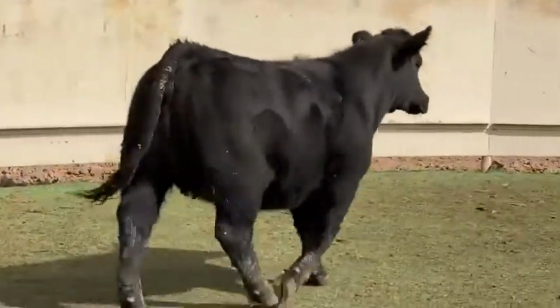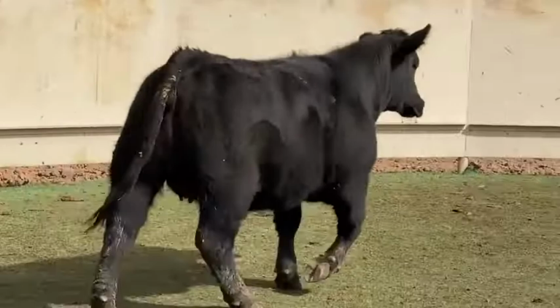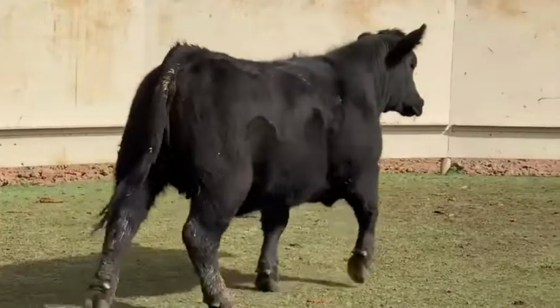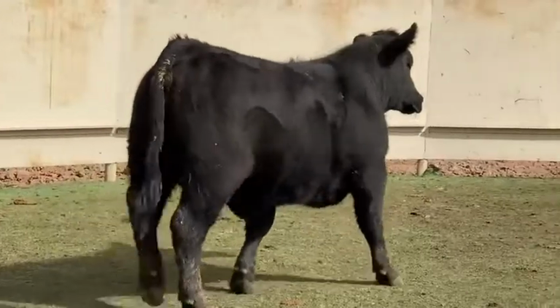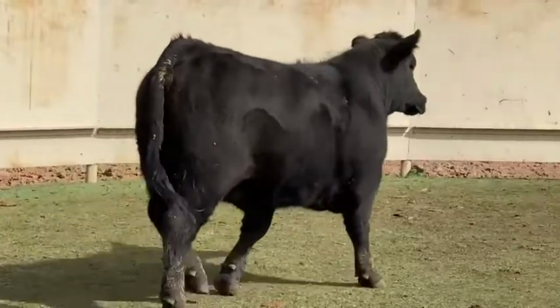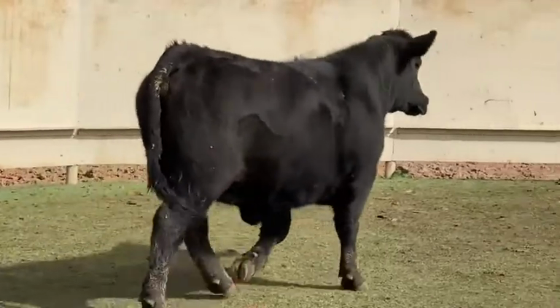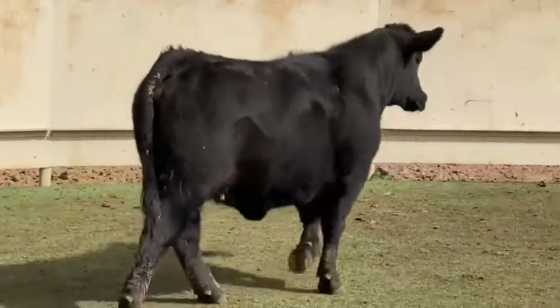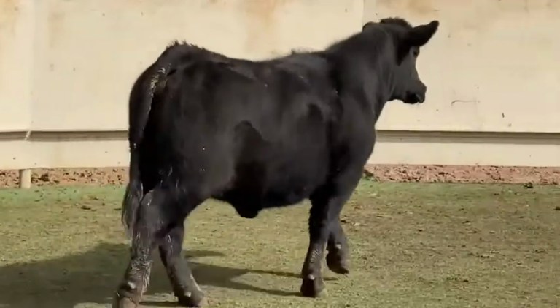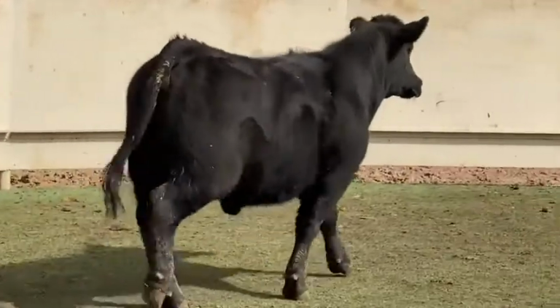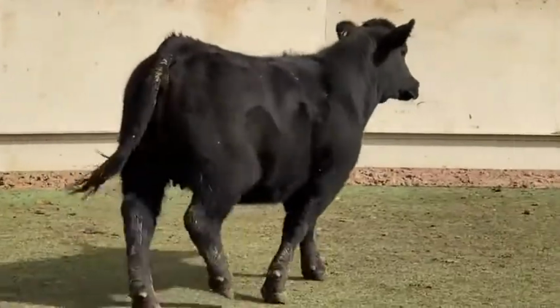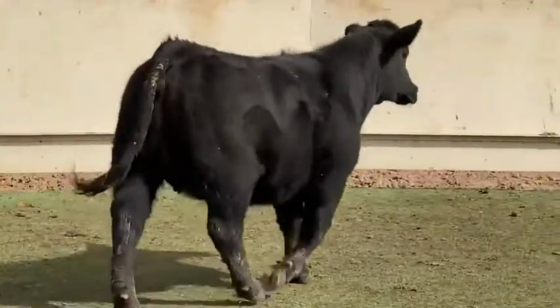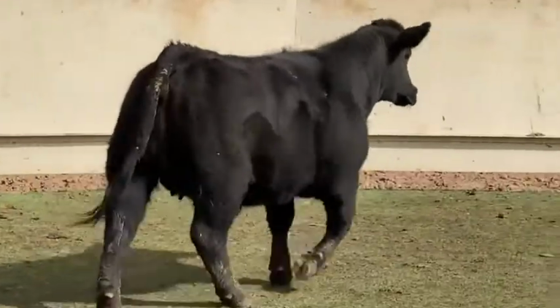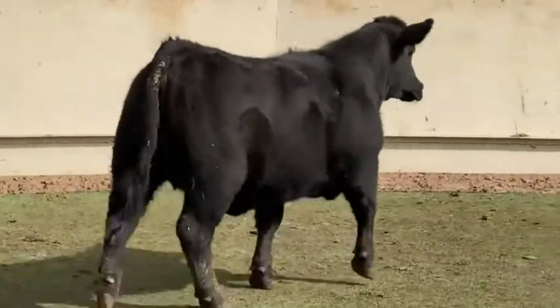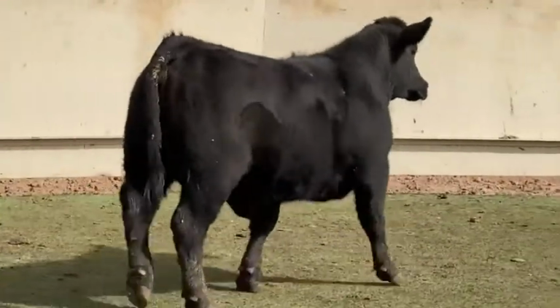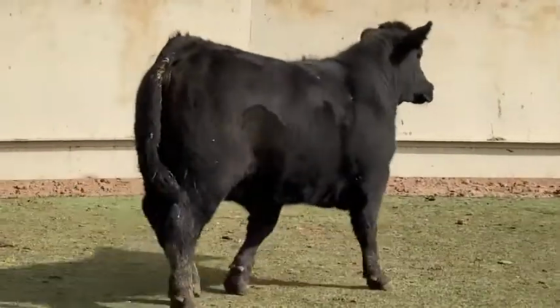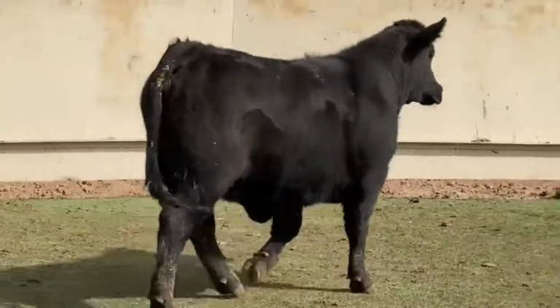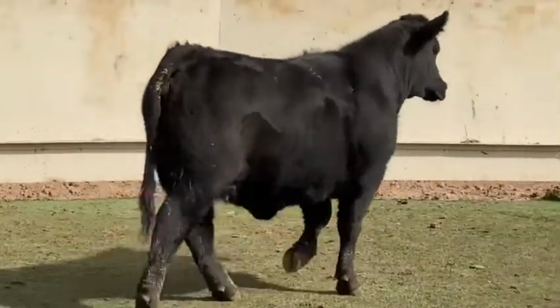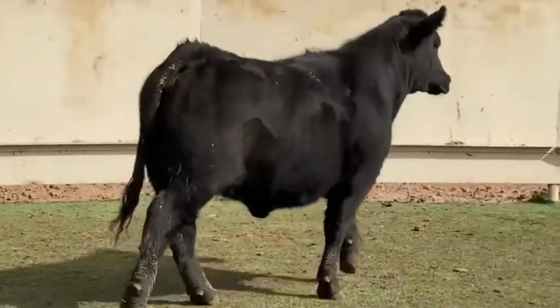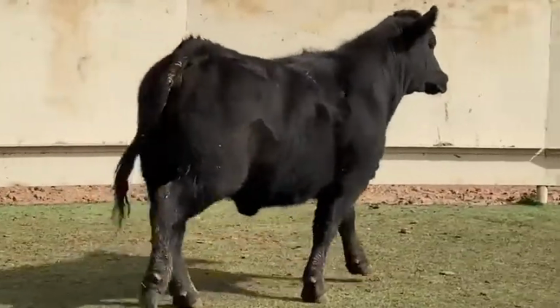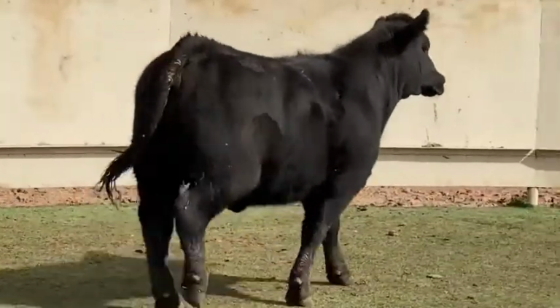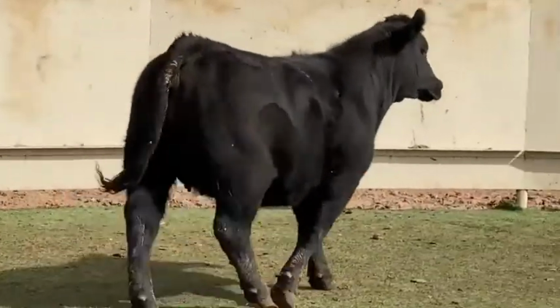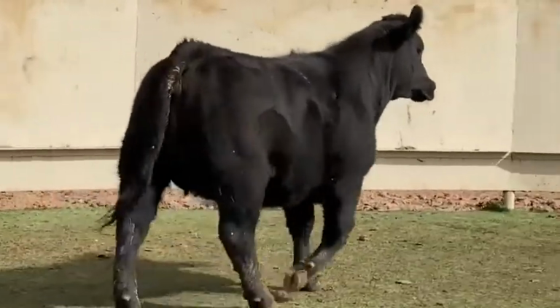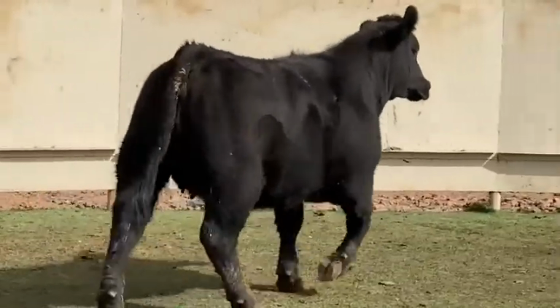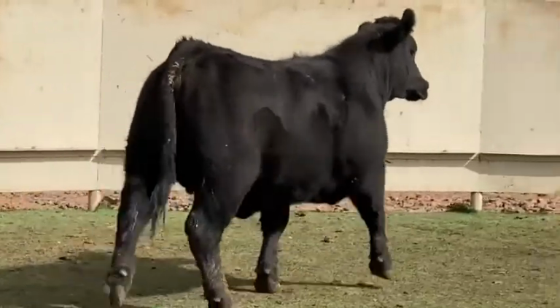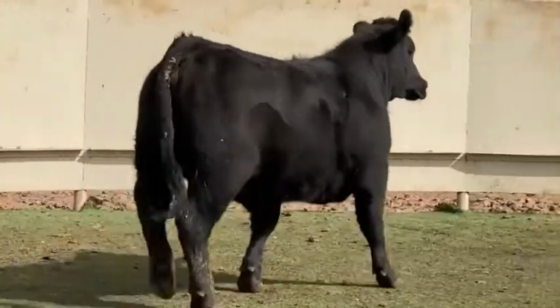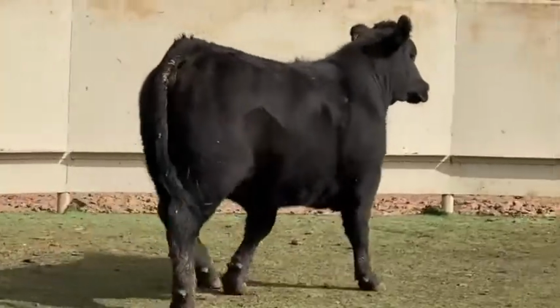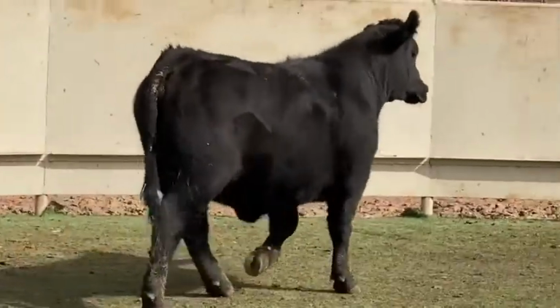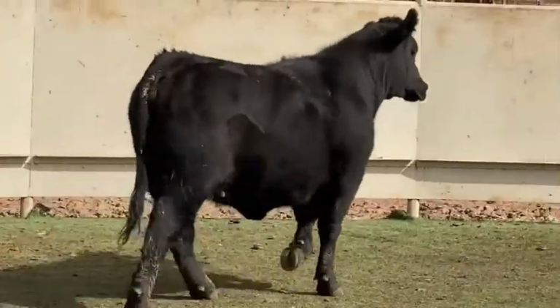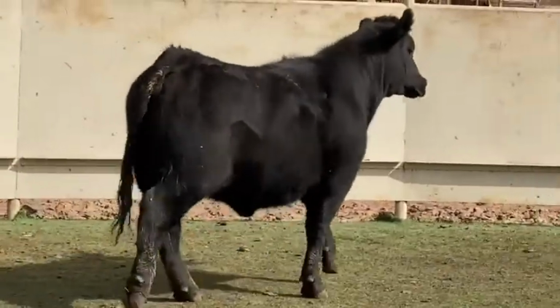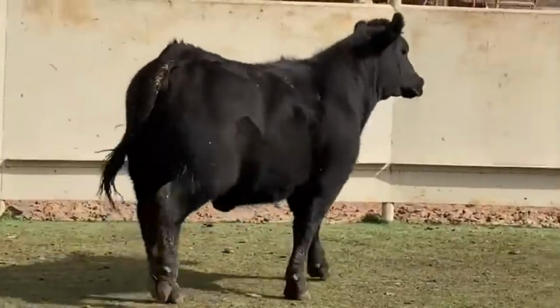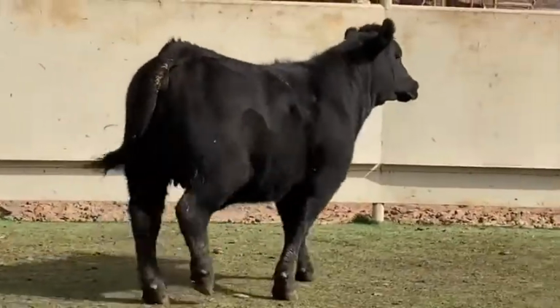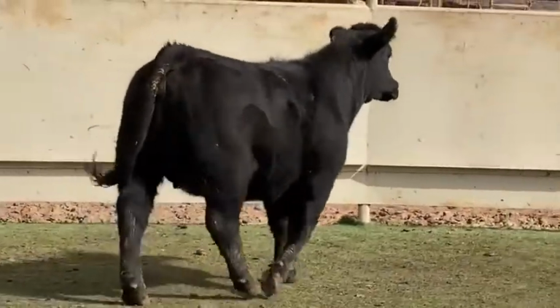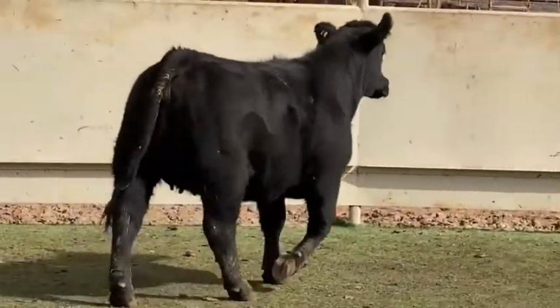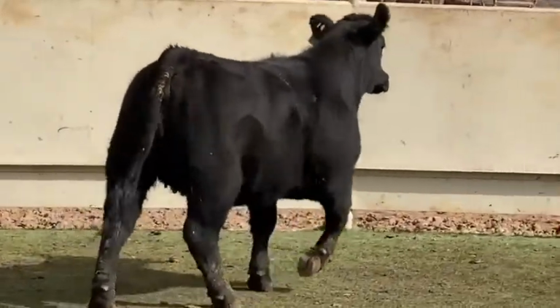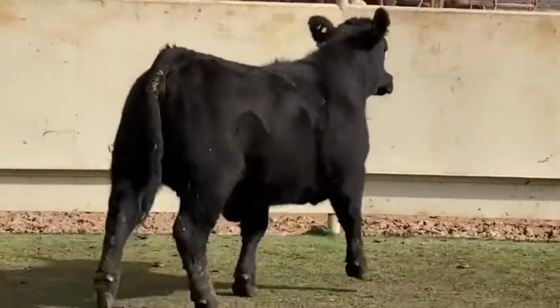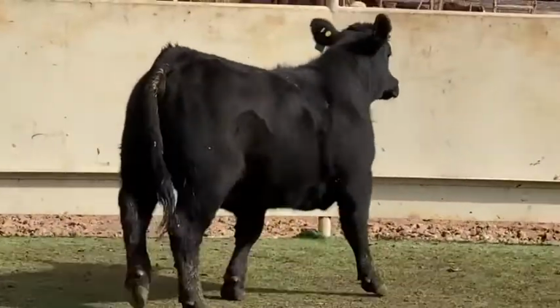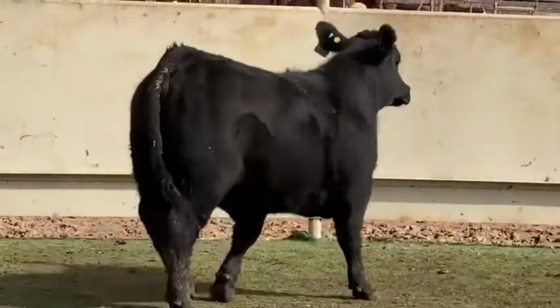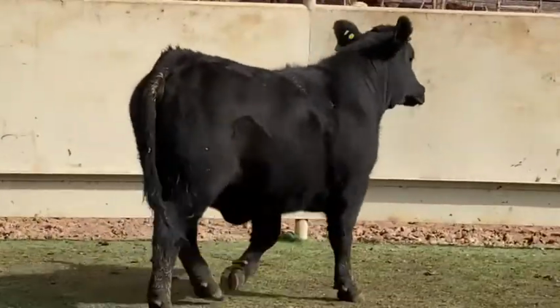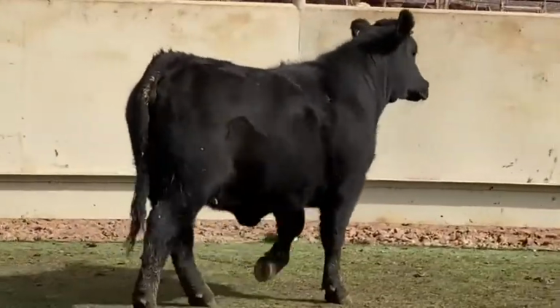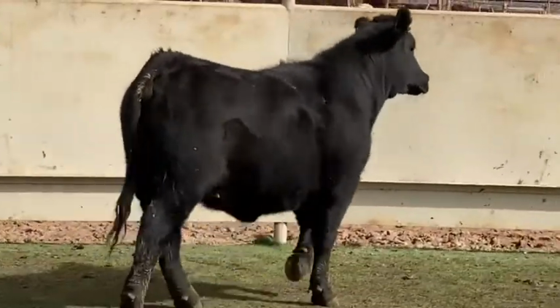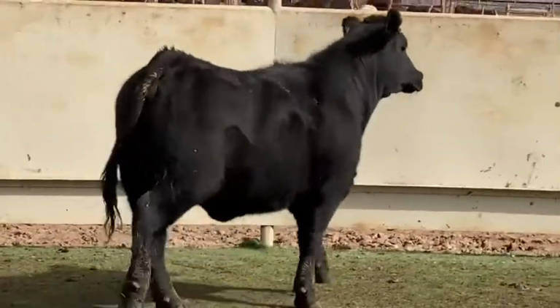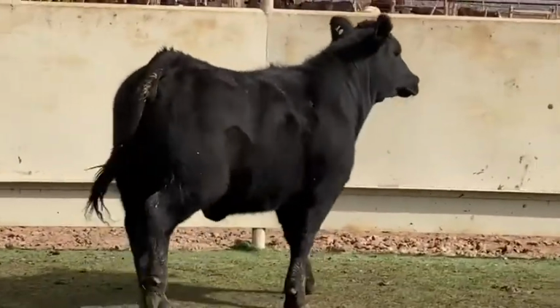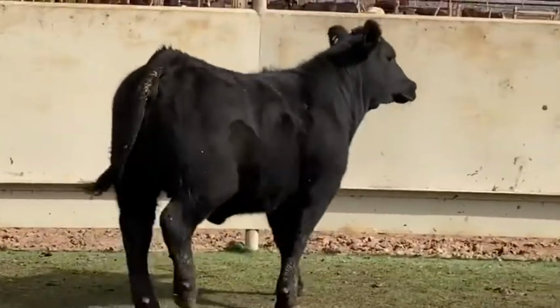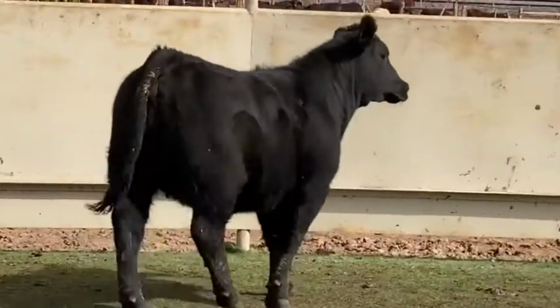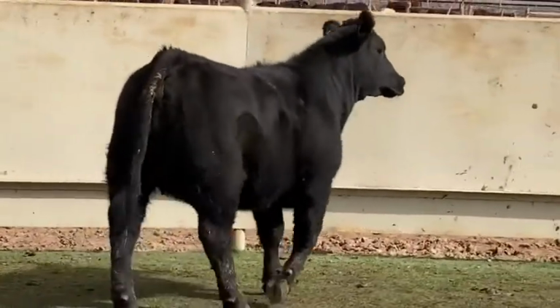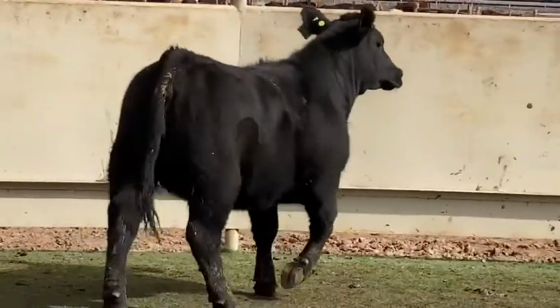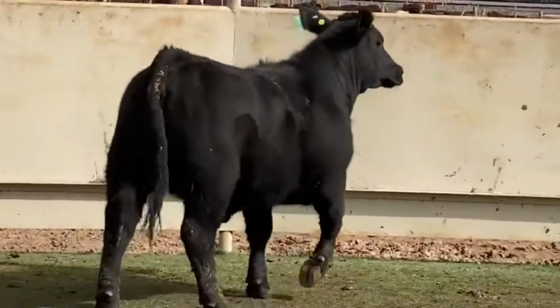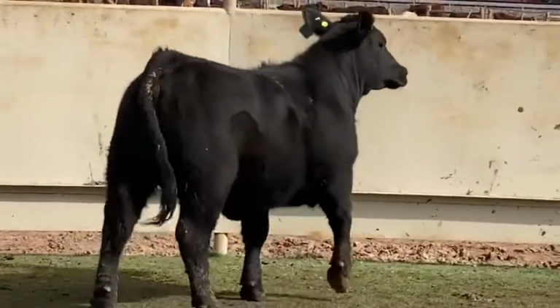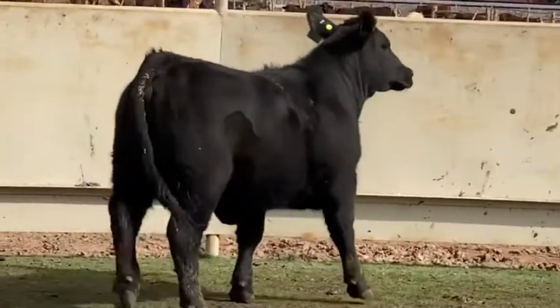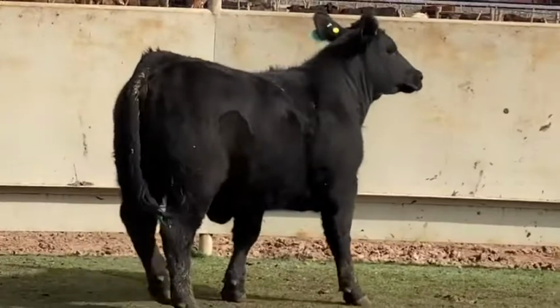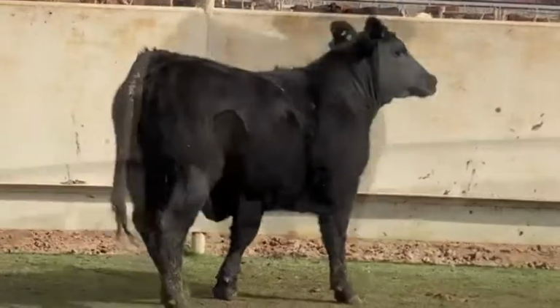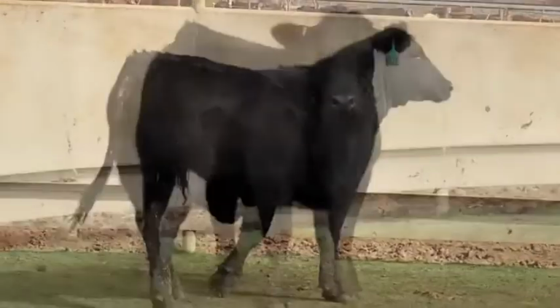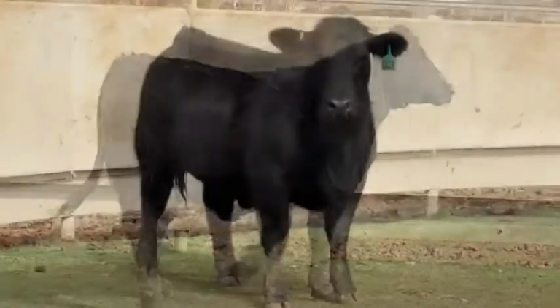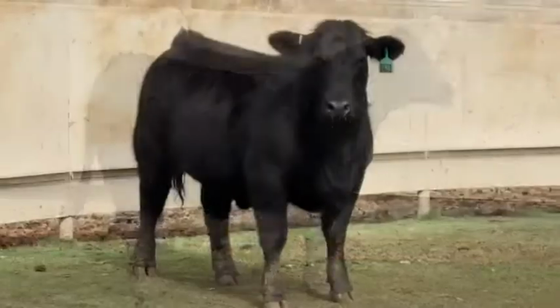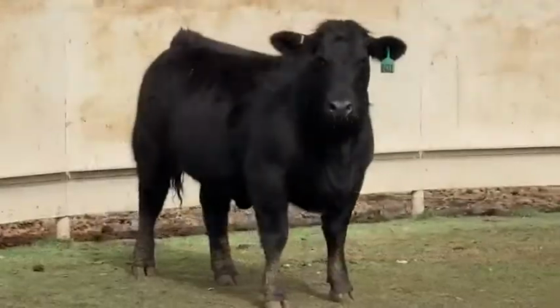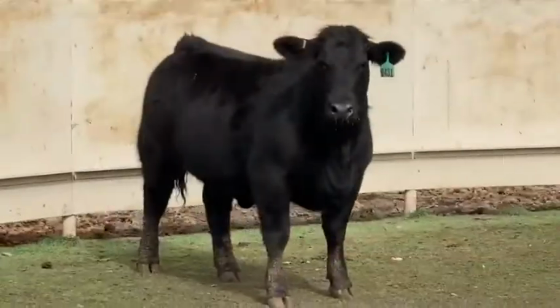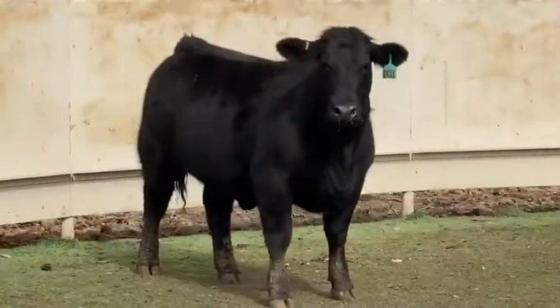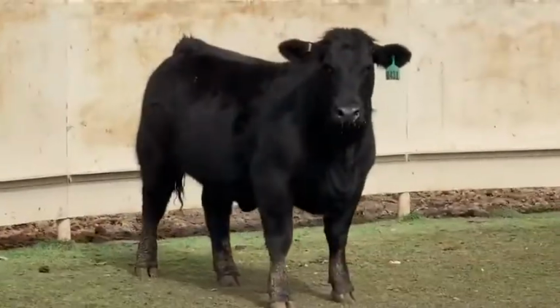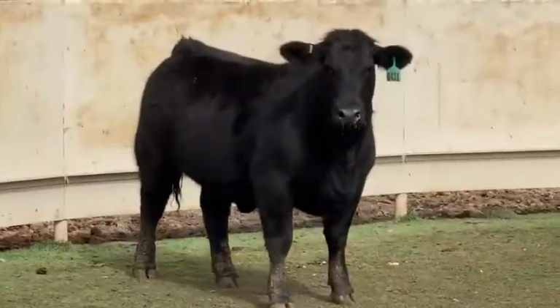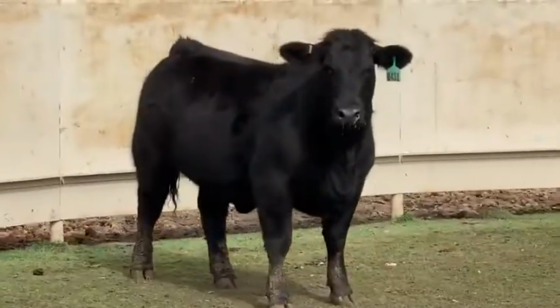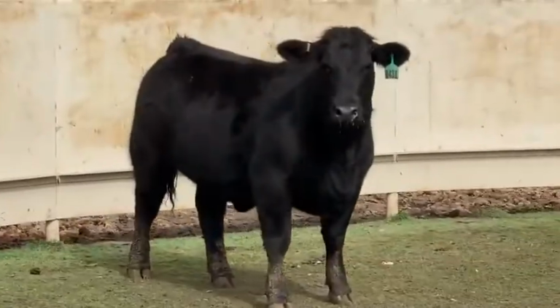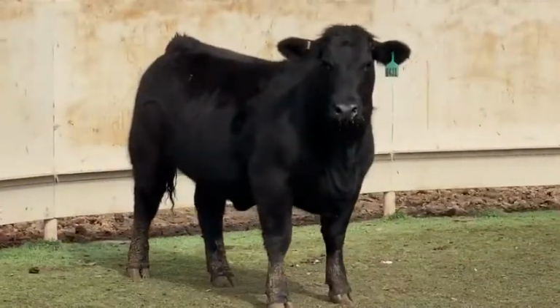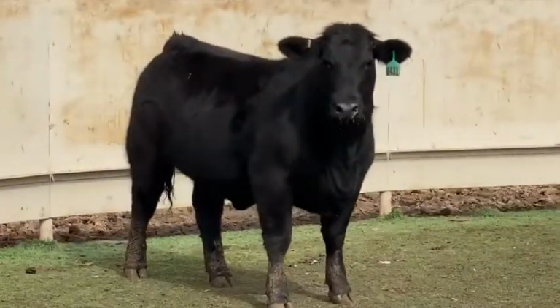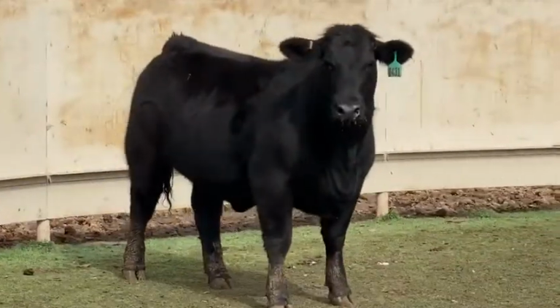She's extremely square and level out of her hip. She's thick-made. This is a female that's going to do some big, big things.